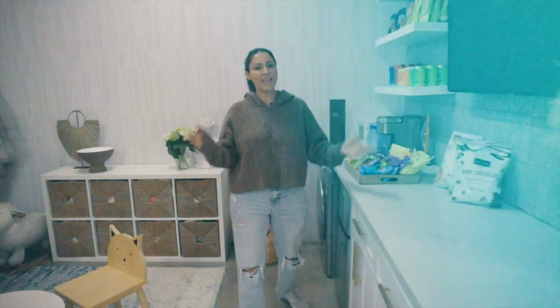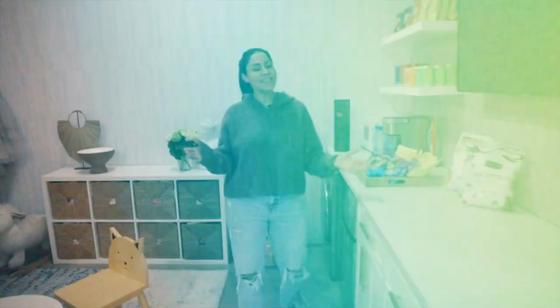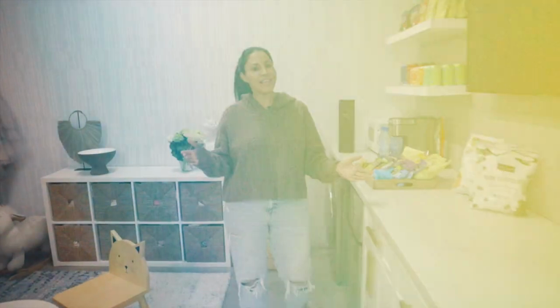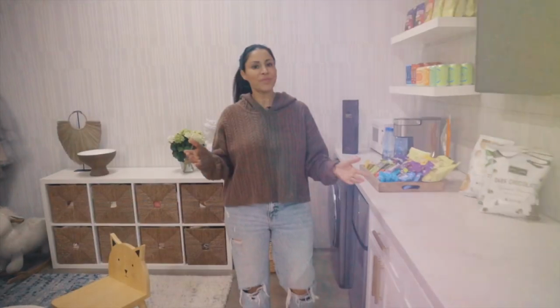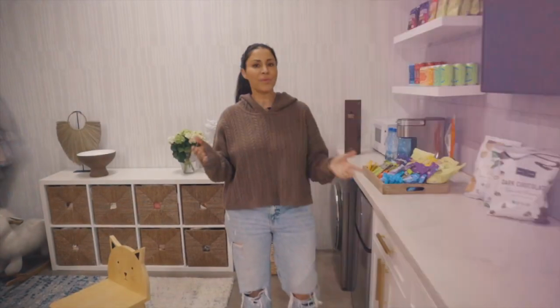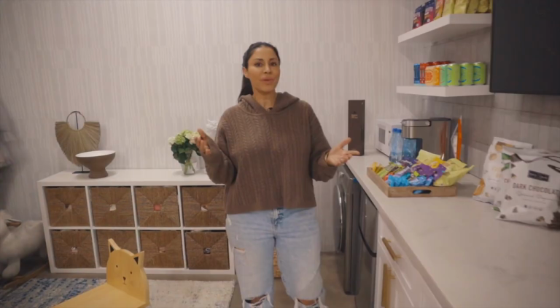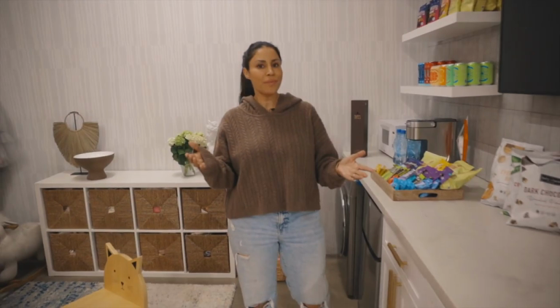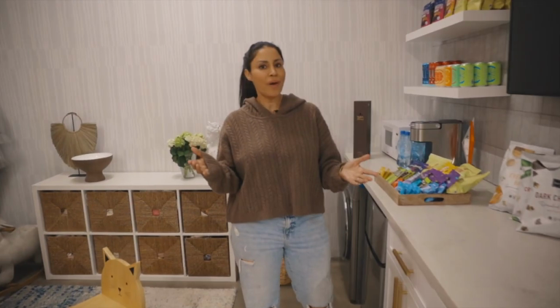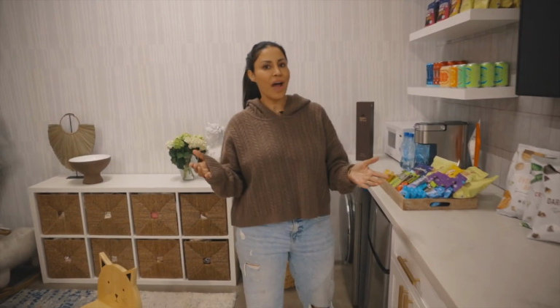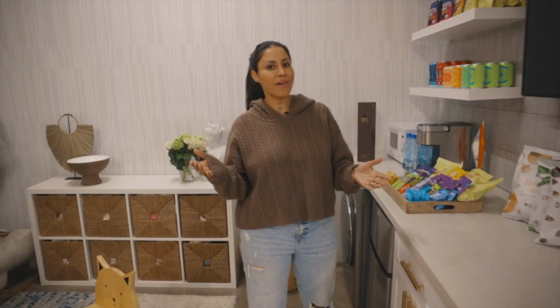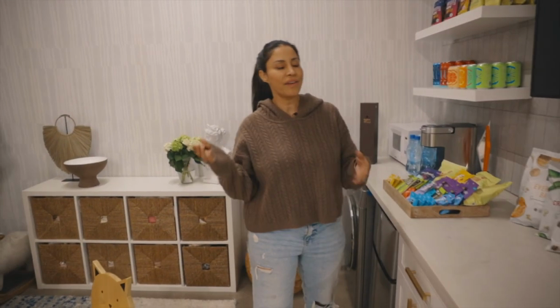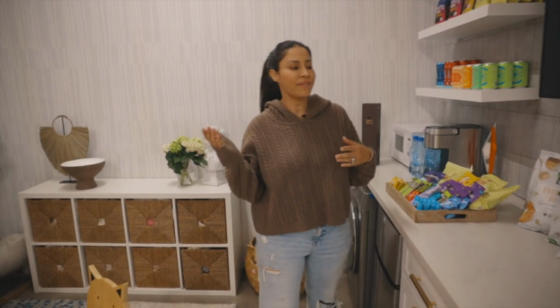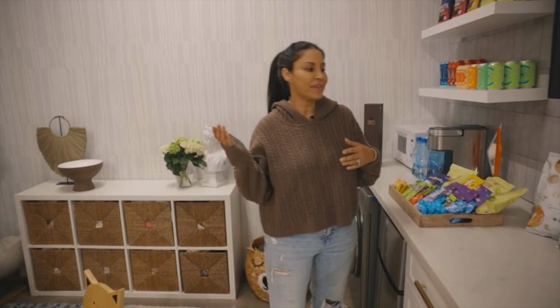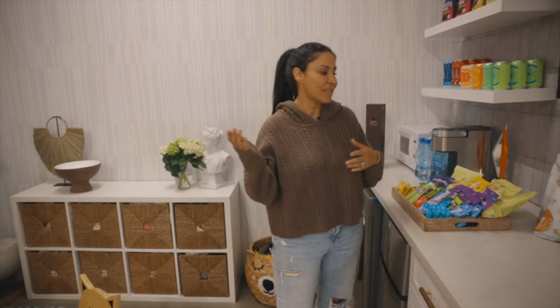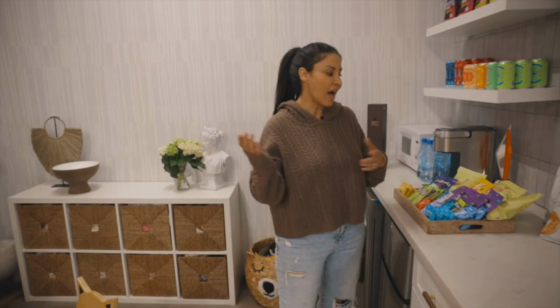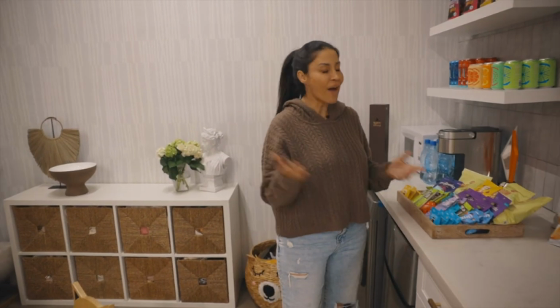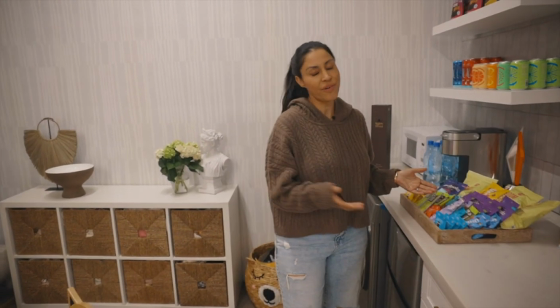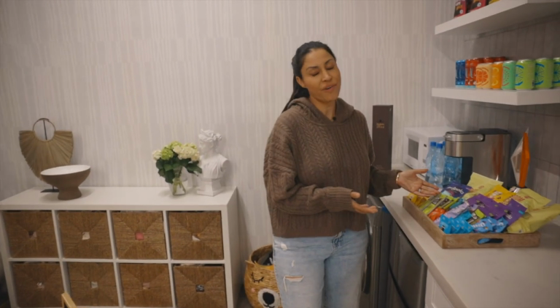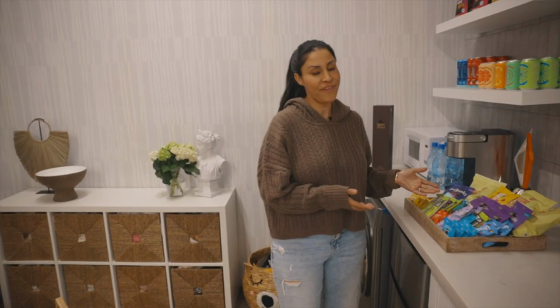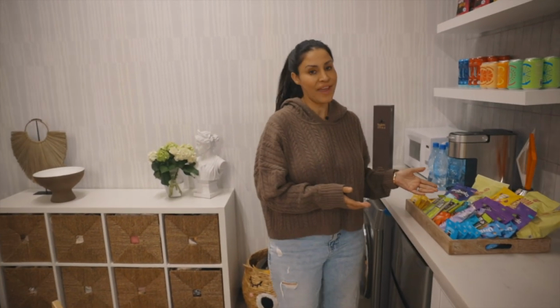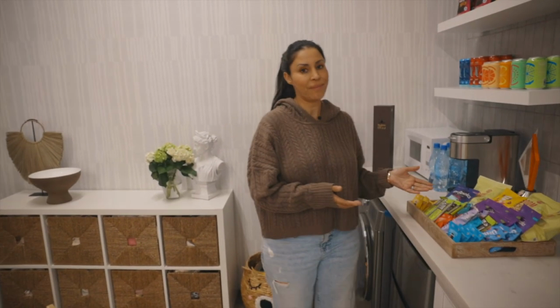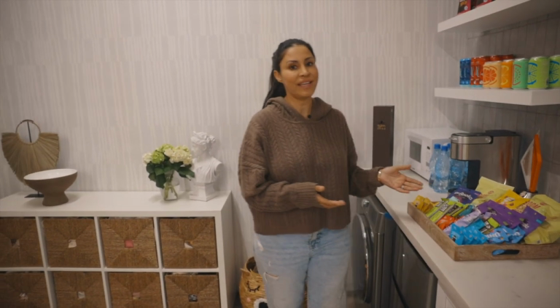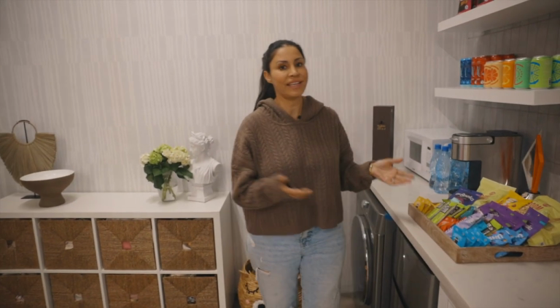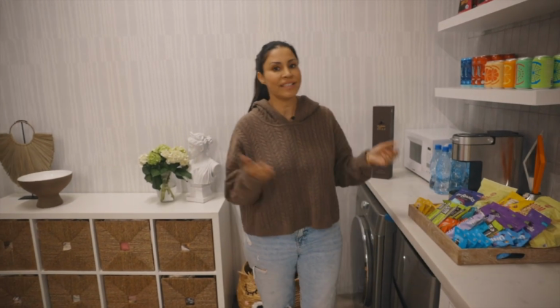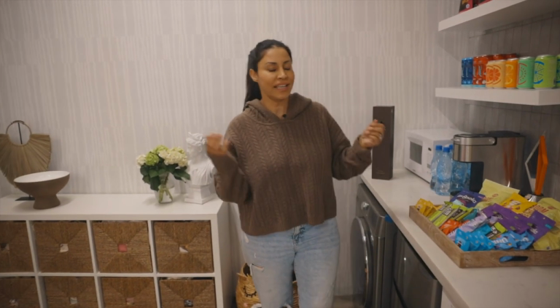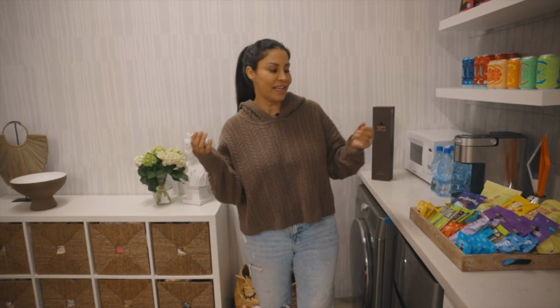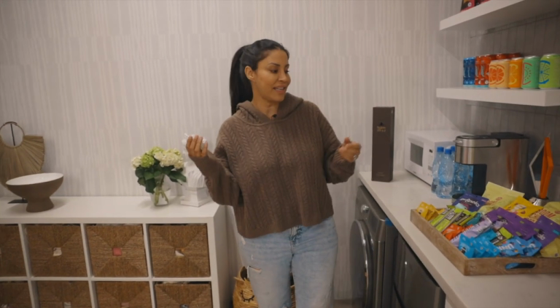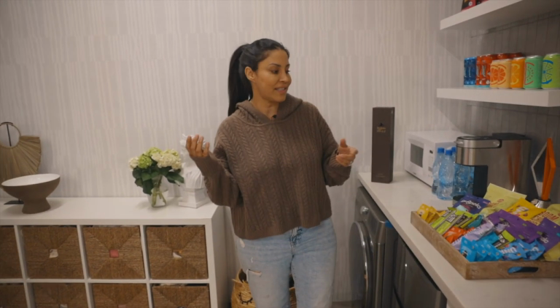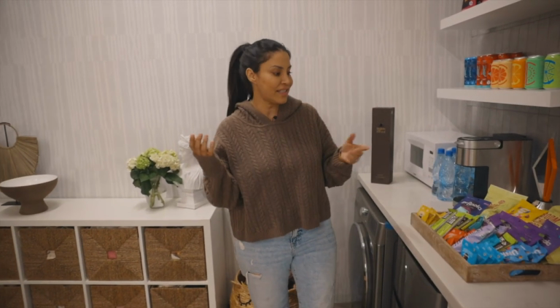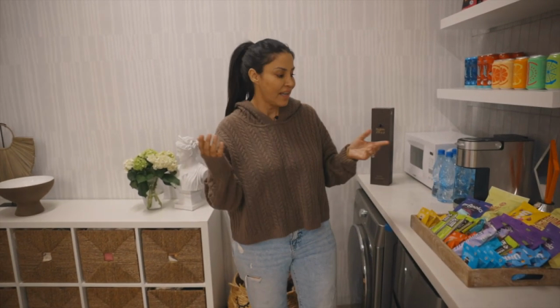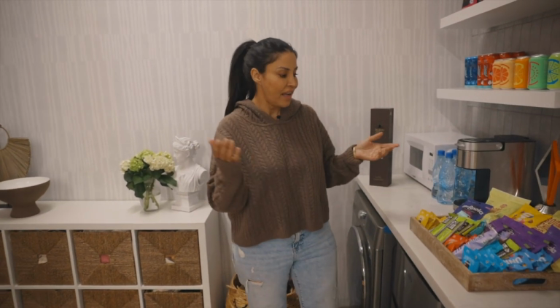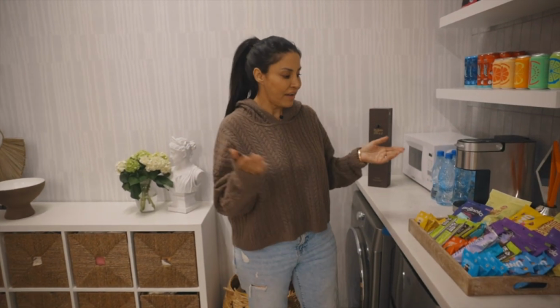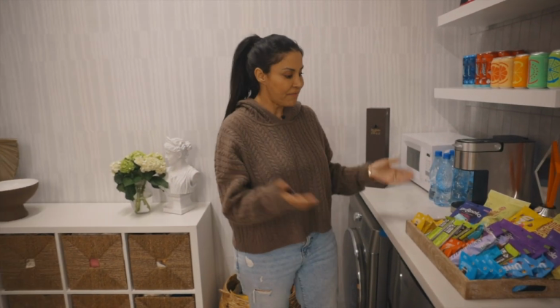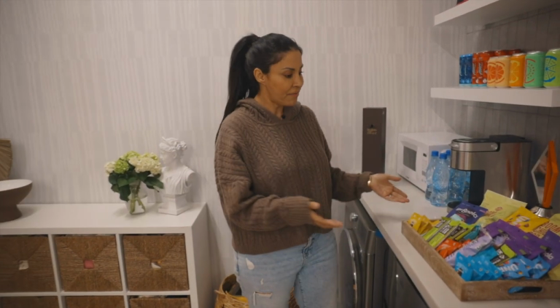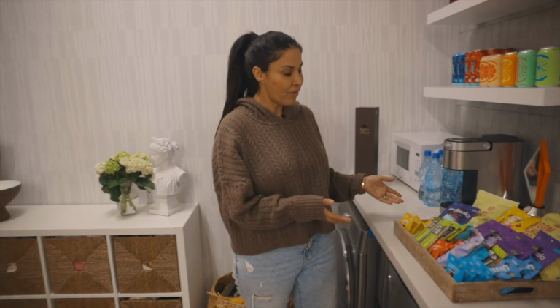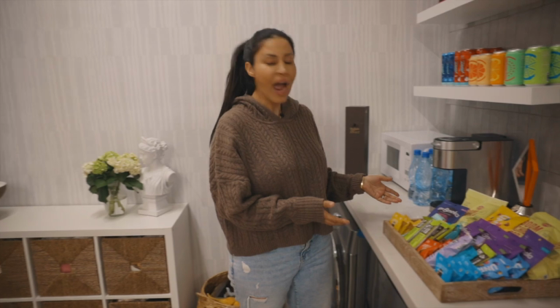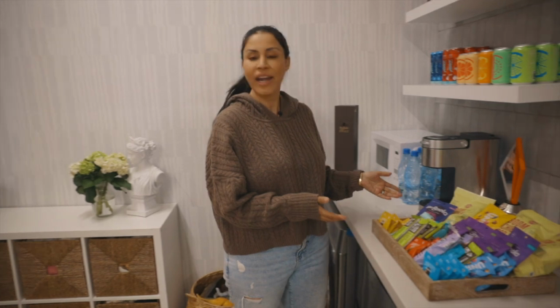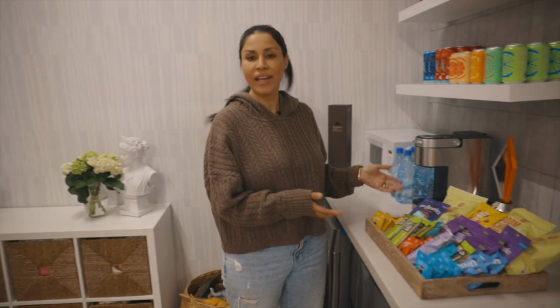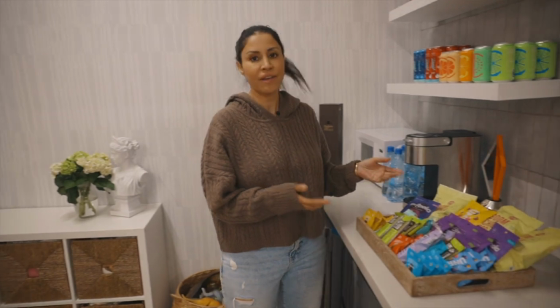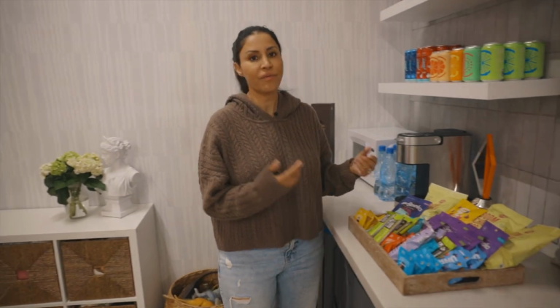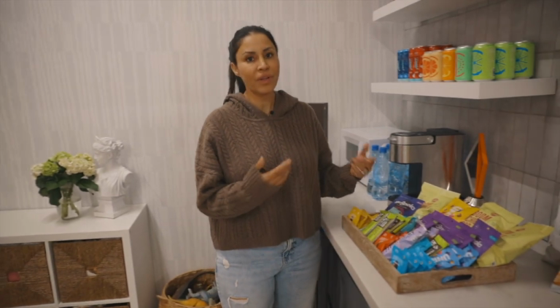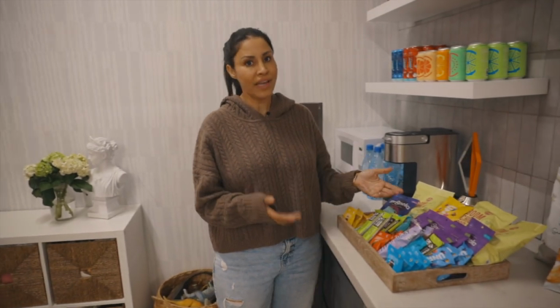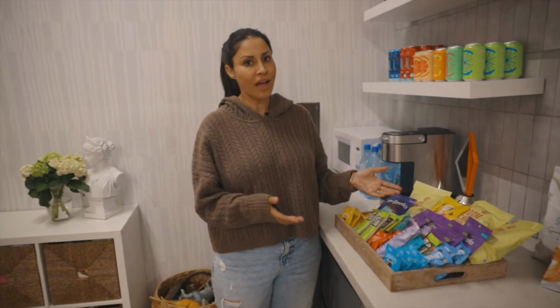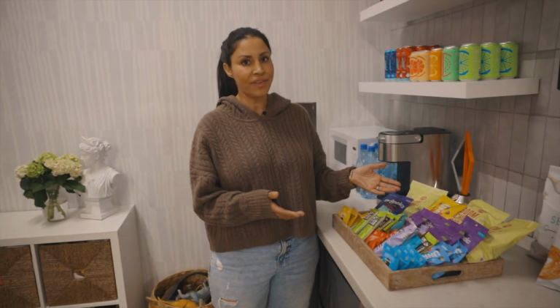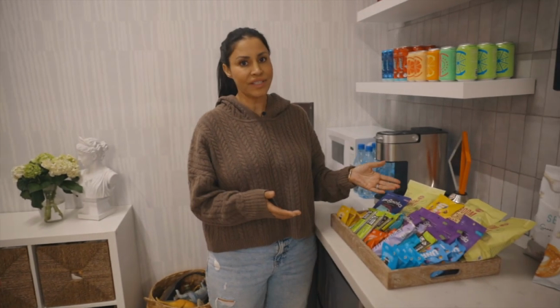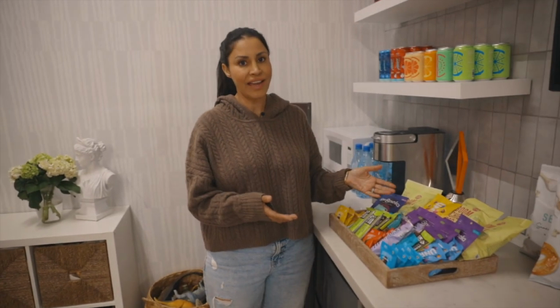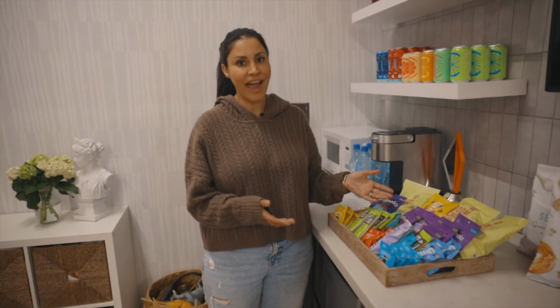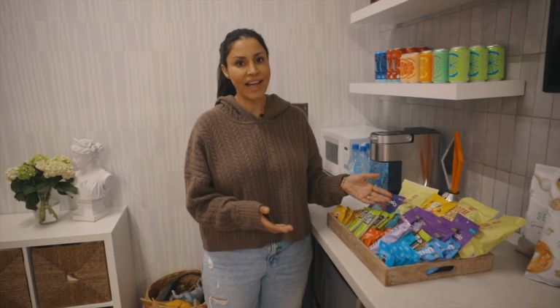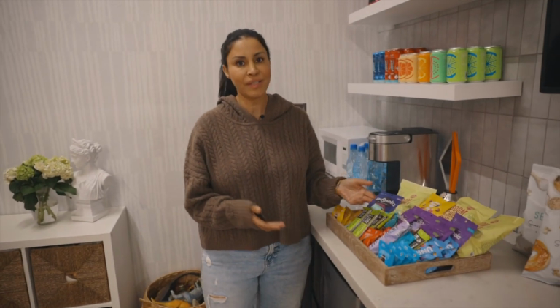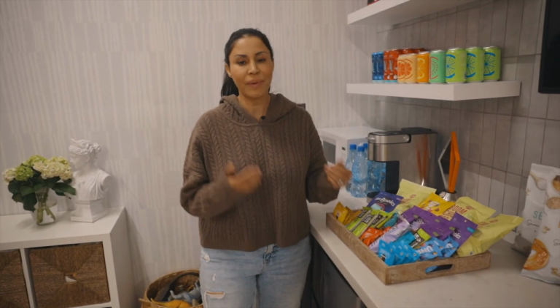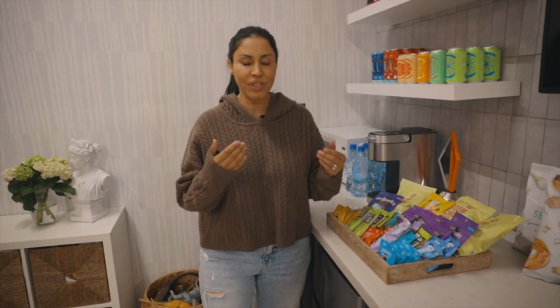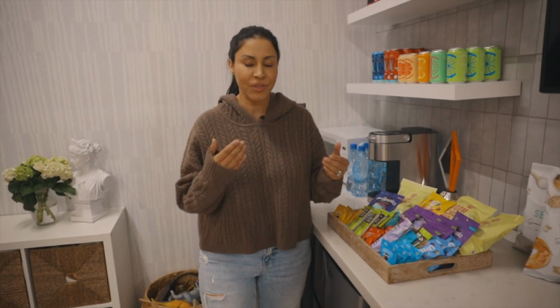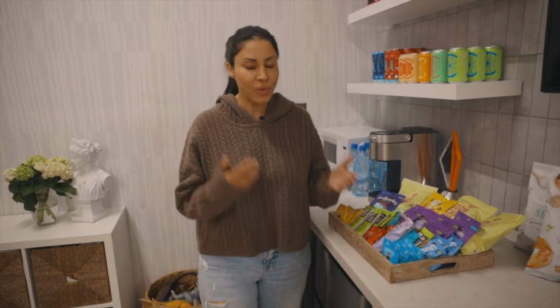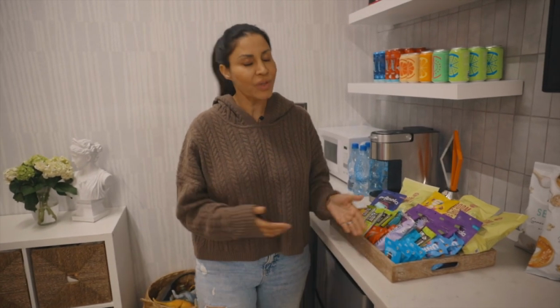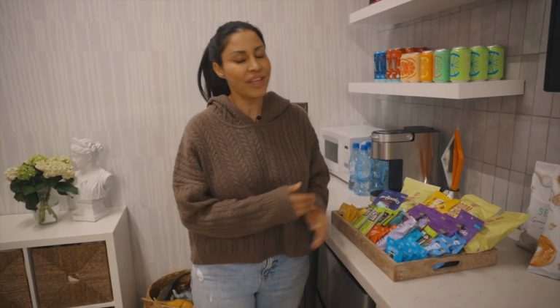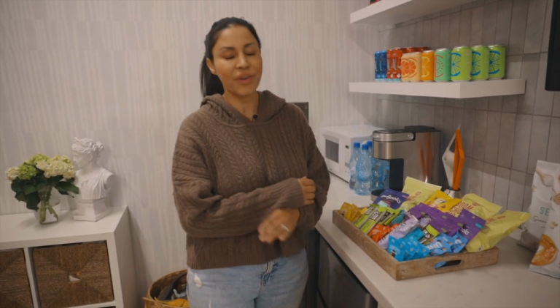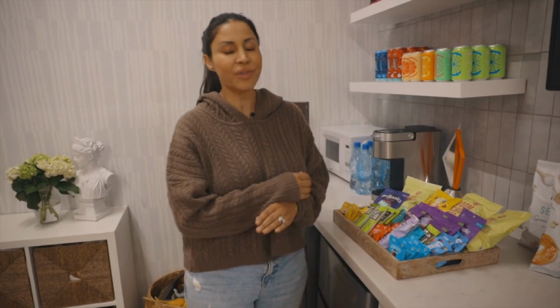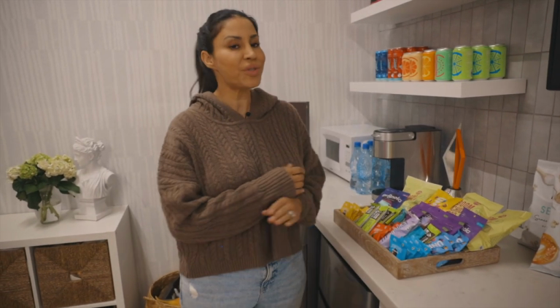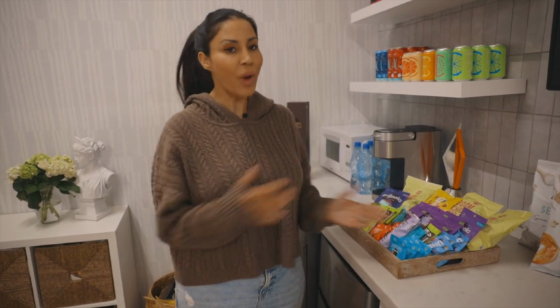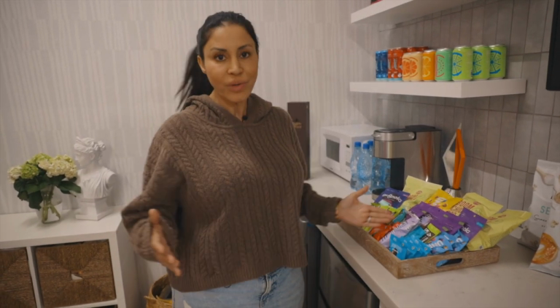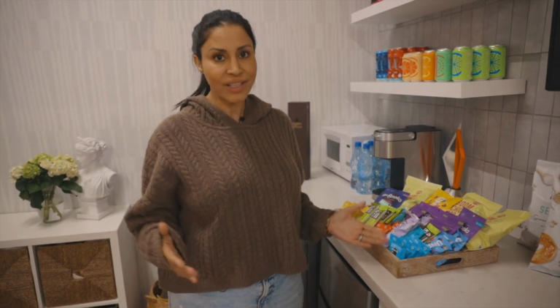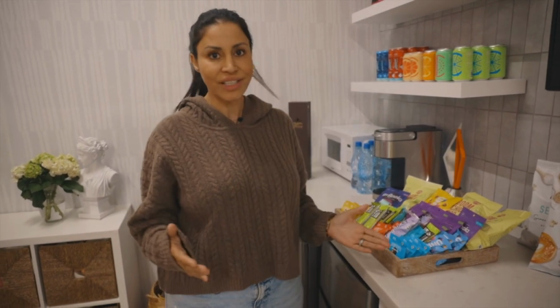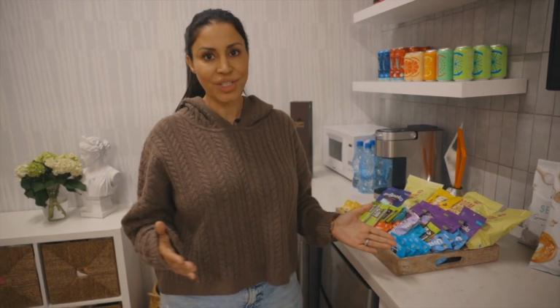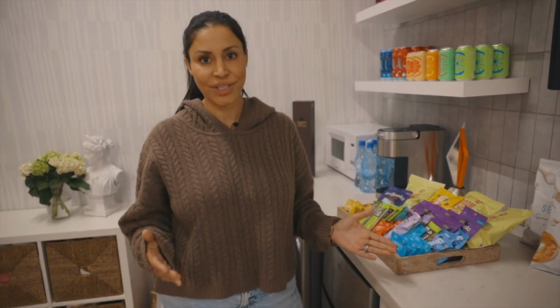One of the things we're really proud of to offer our families is a variety of really healthy snacks — but truly, they're so delicious.